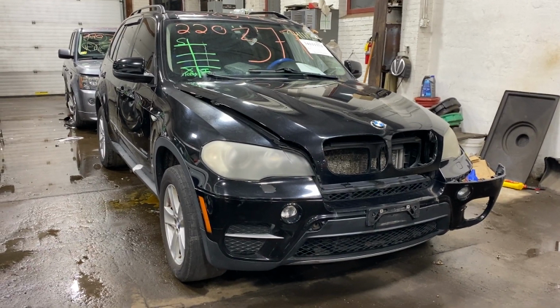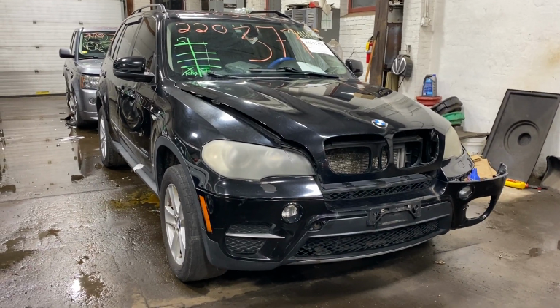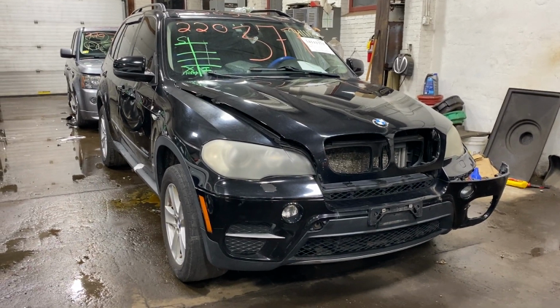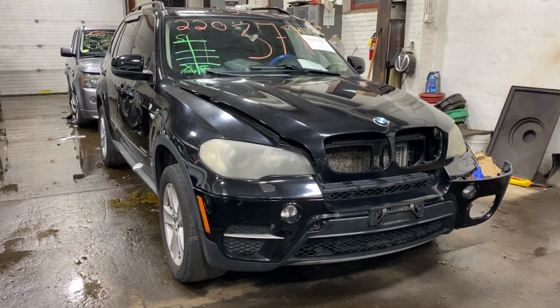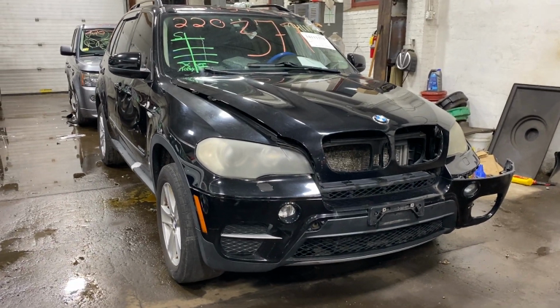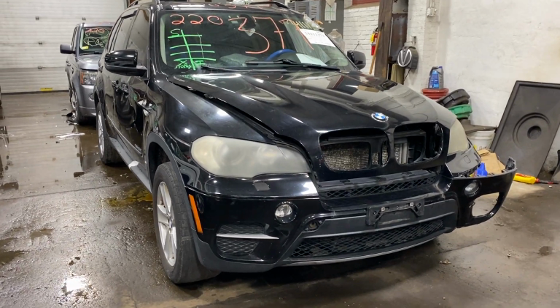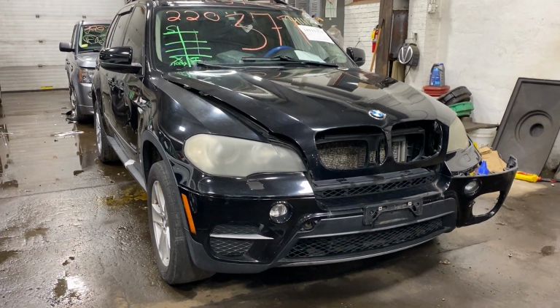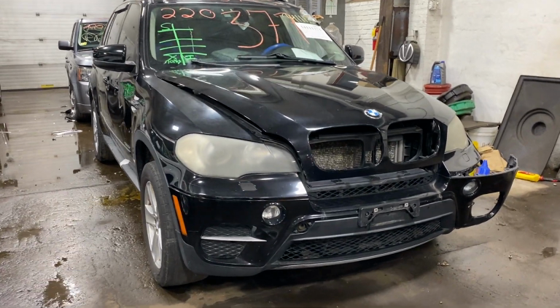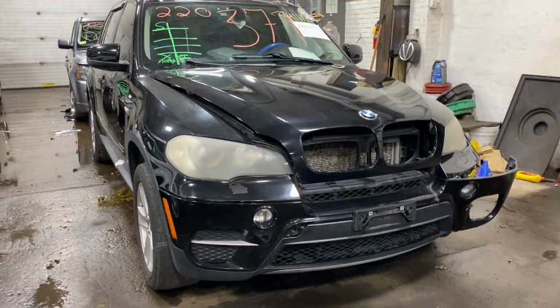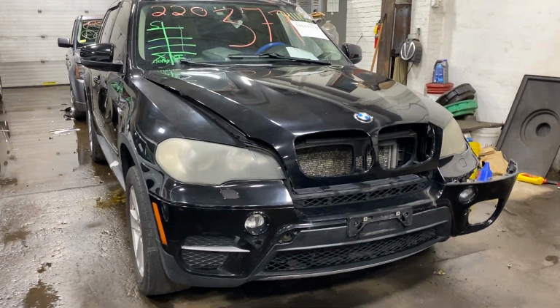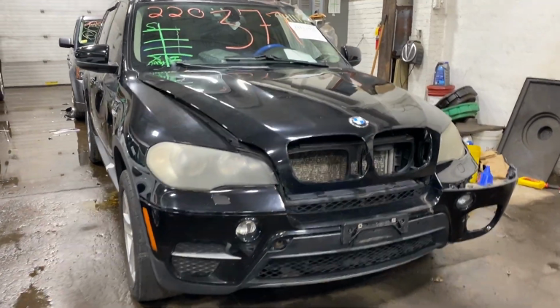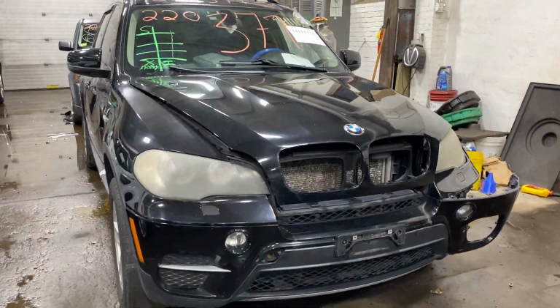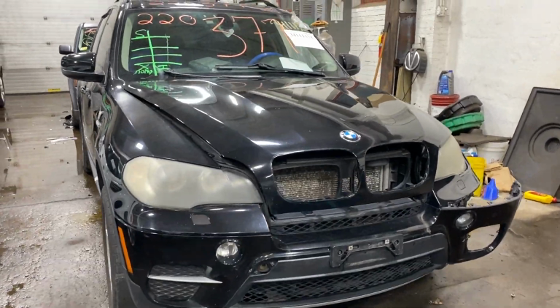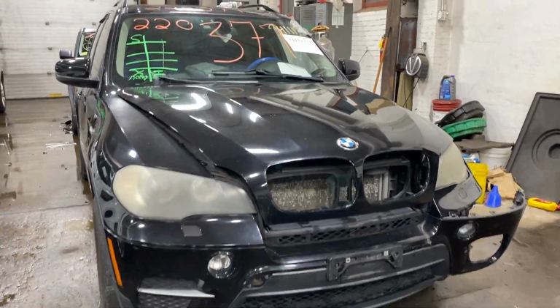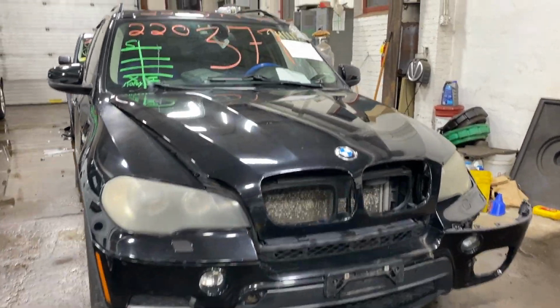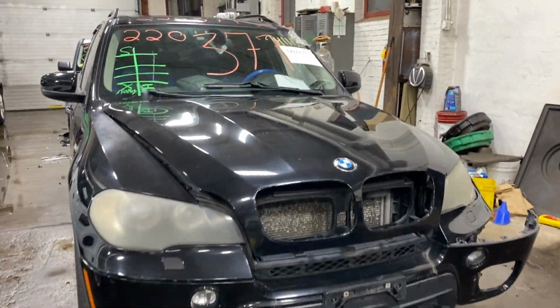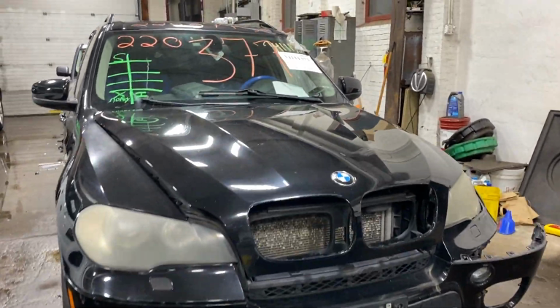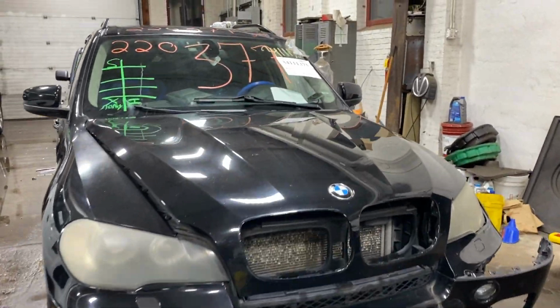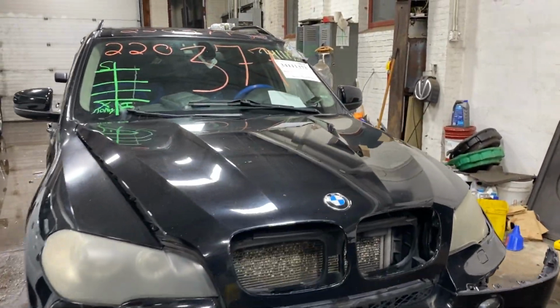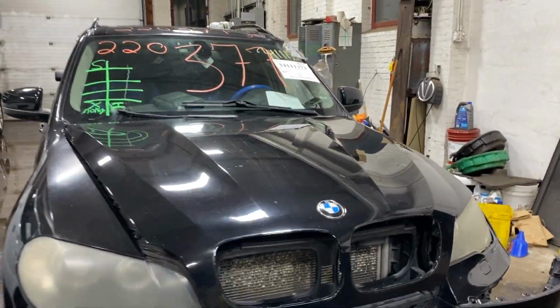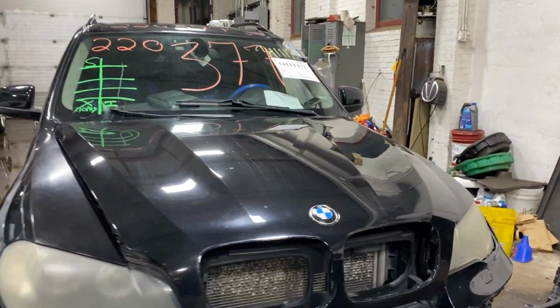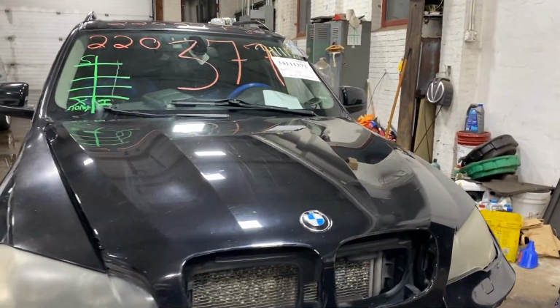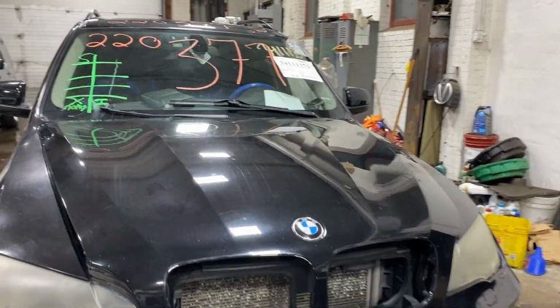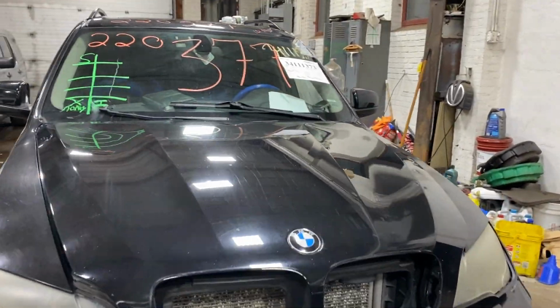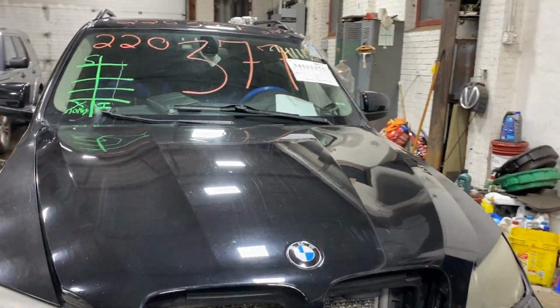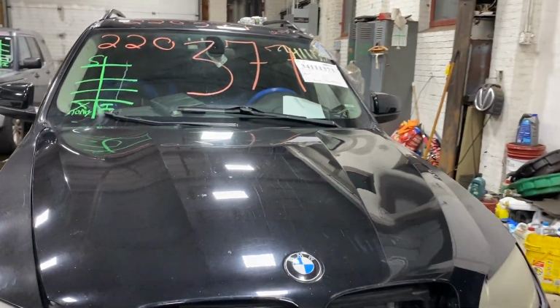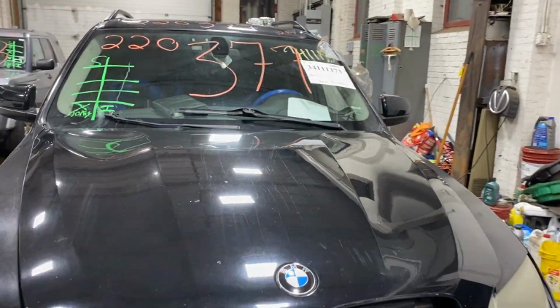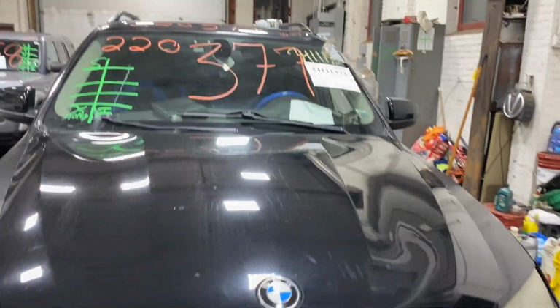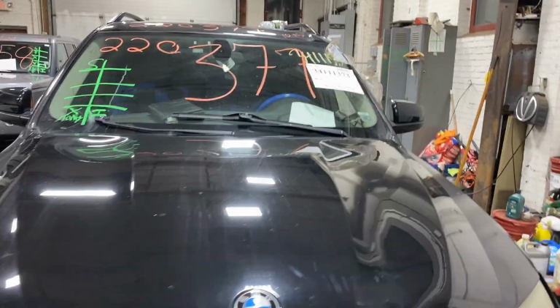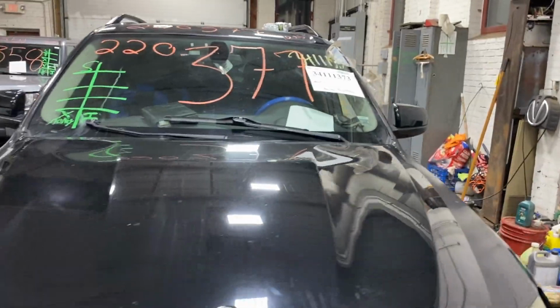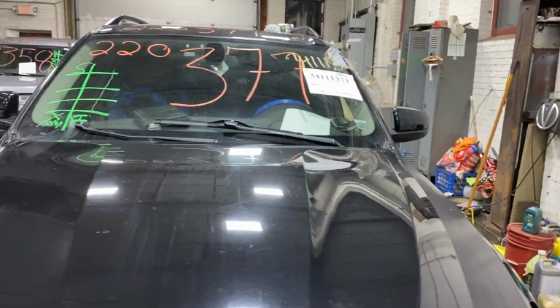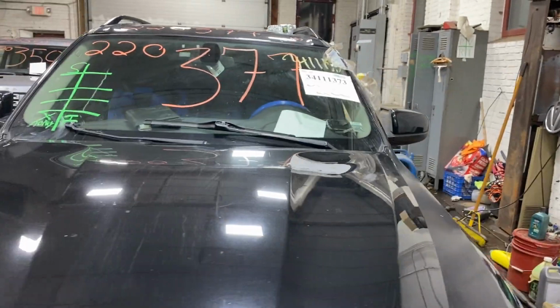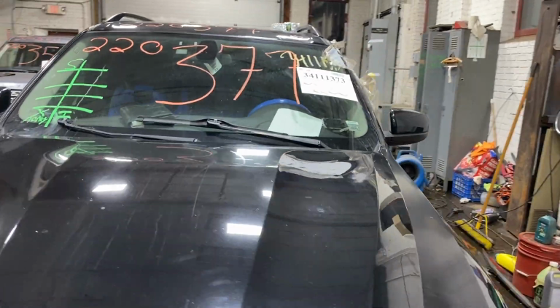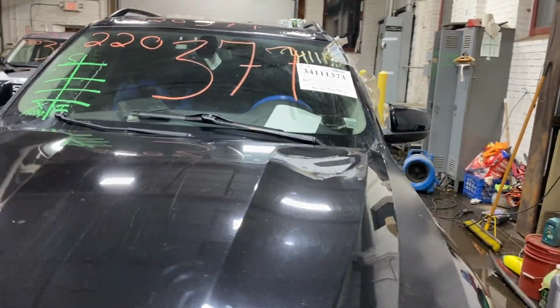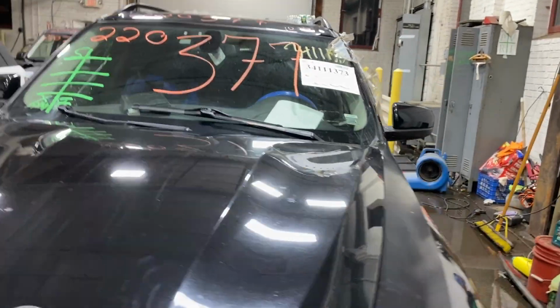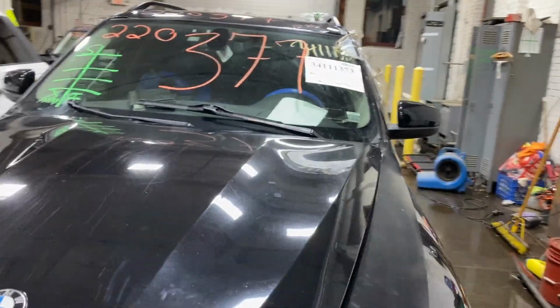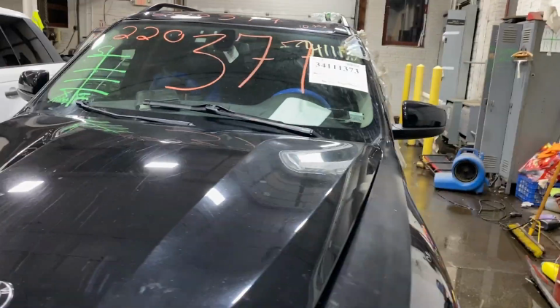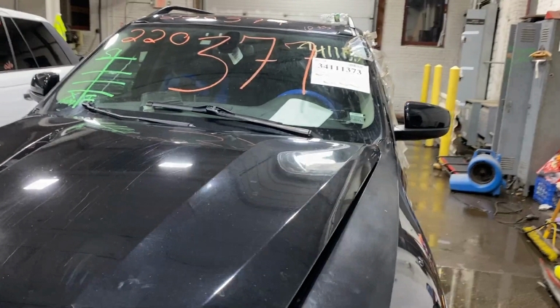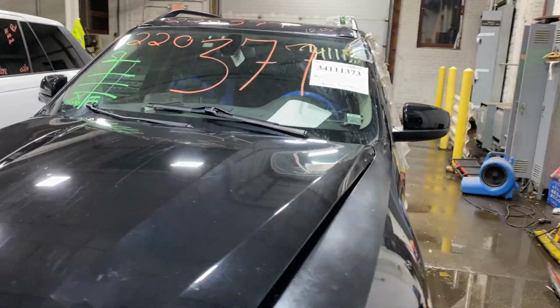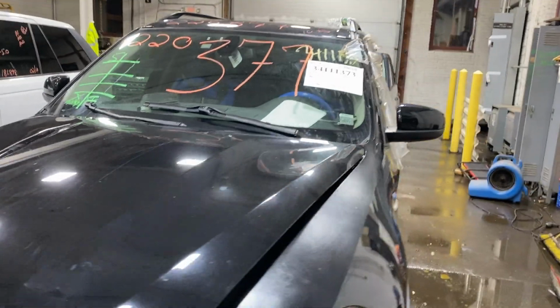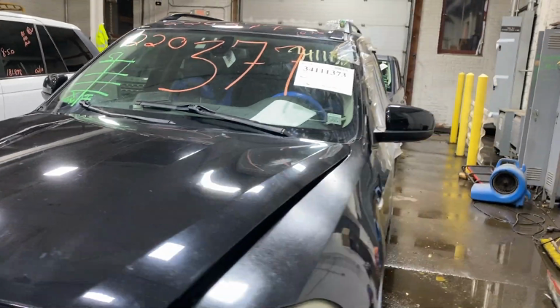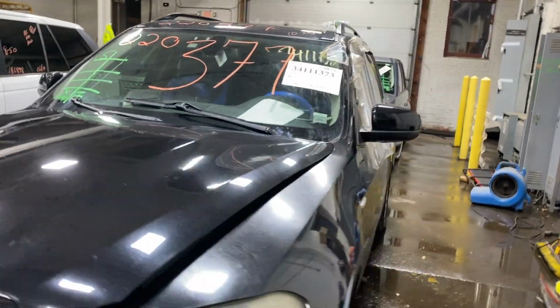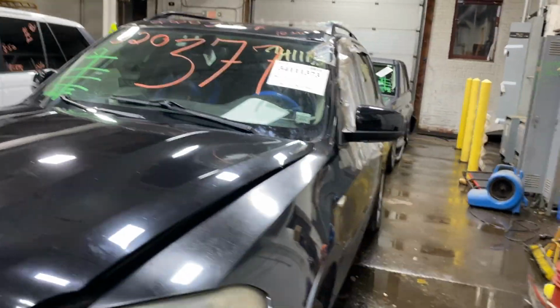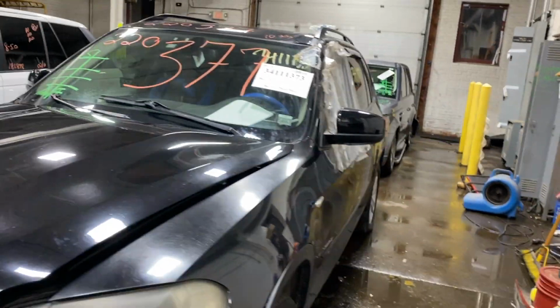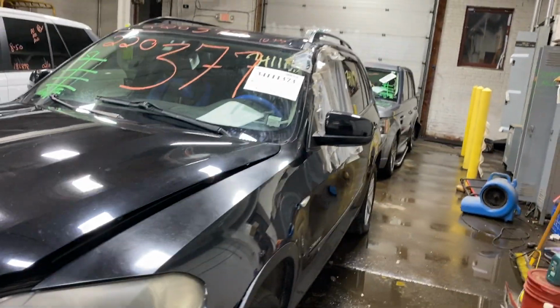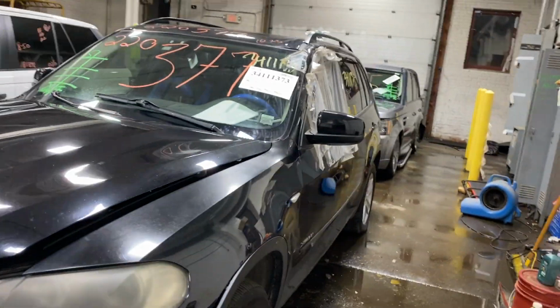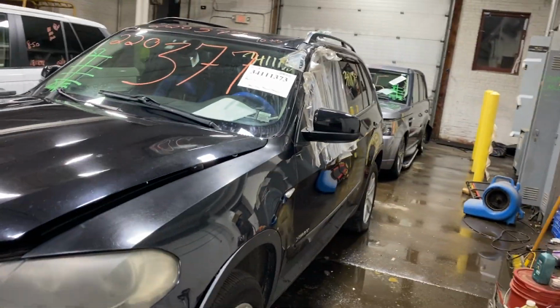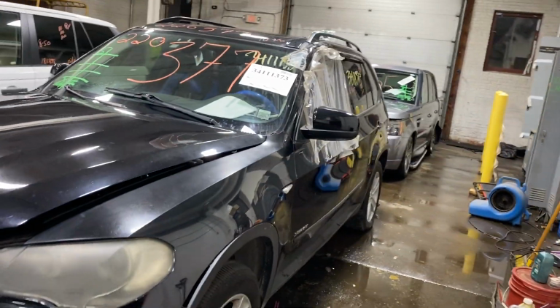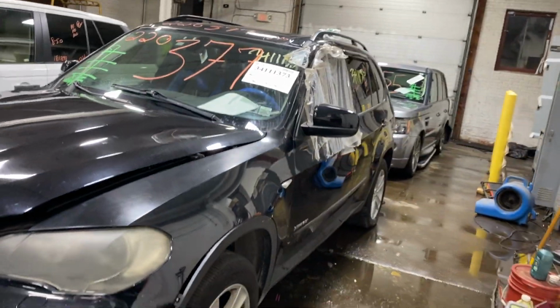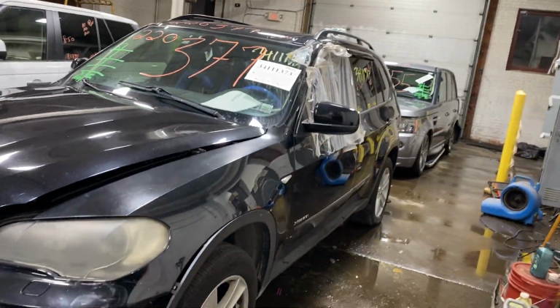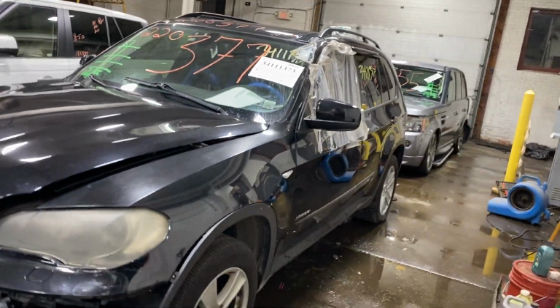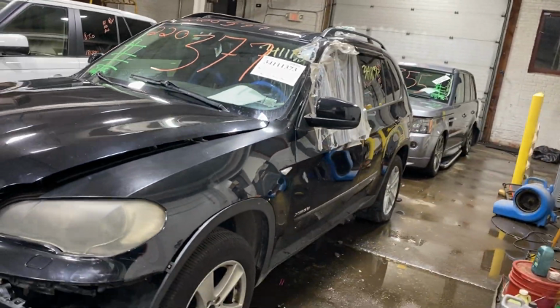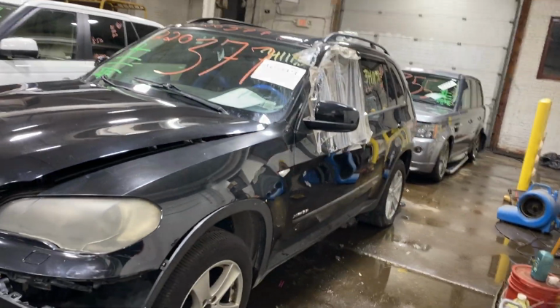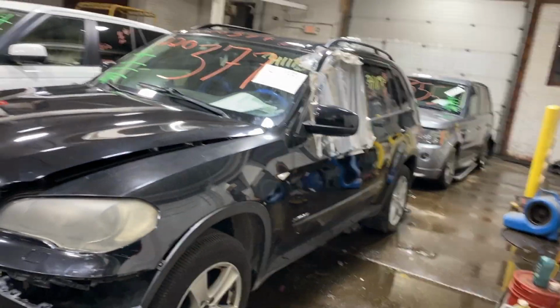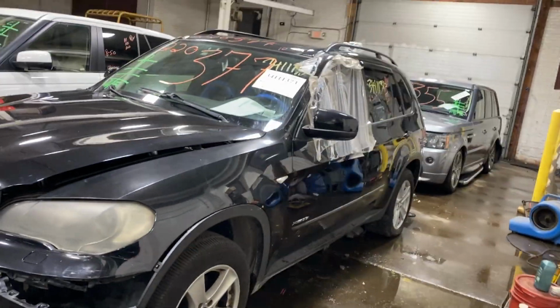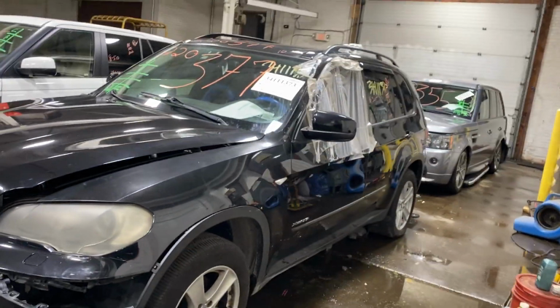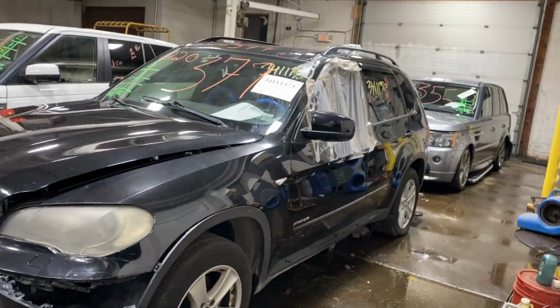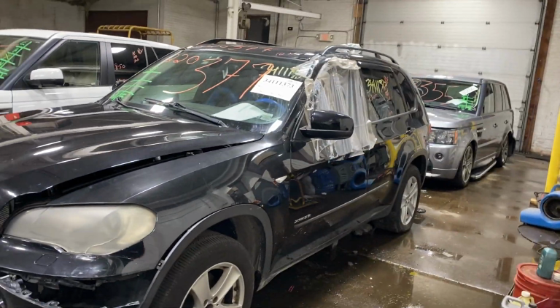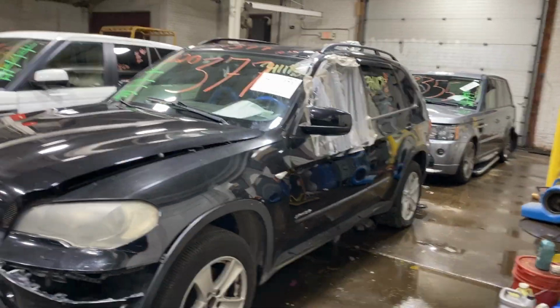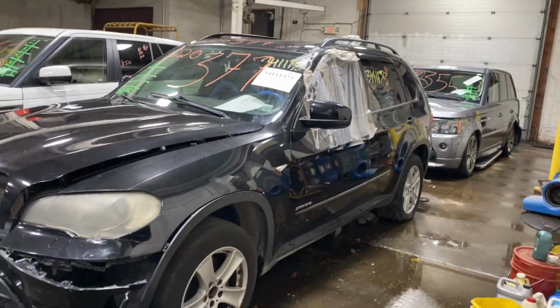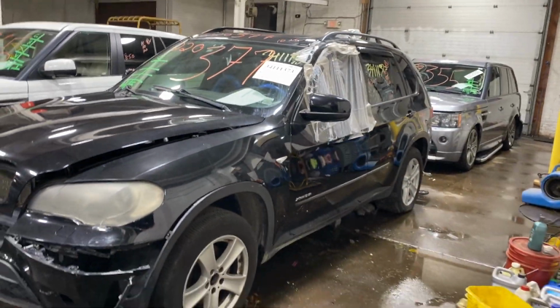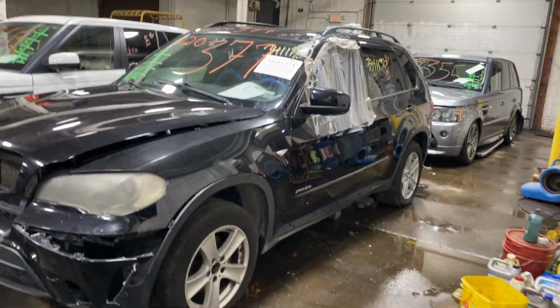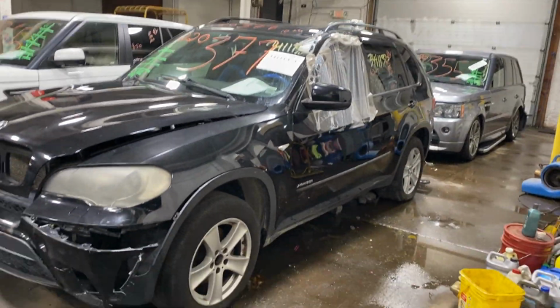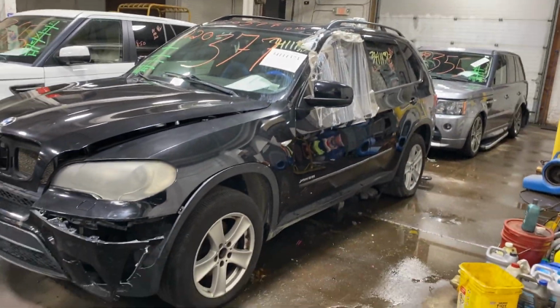Welcome to Tom Swan Auto Parts Video Inventory. Today, stock number 220377.